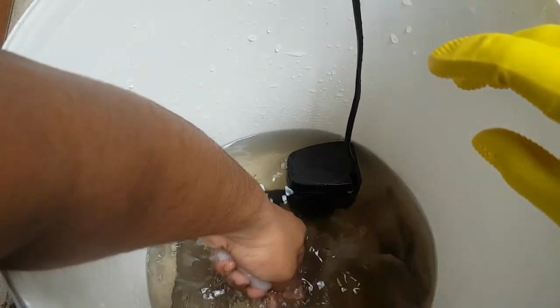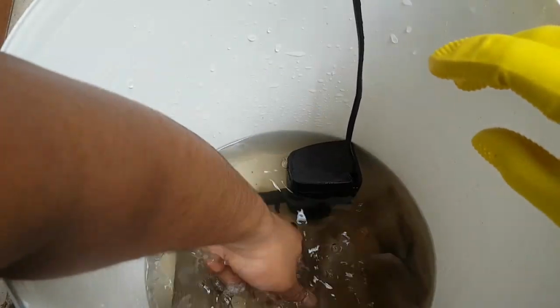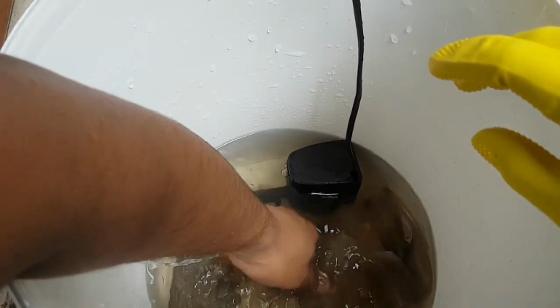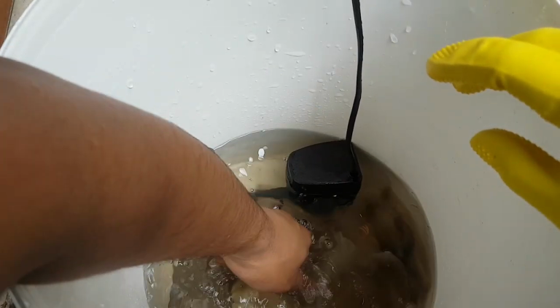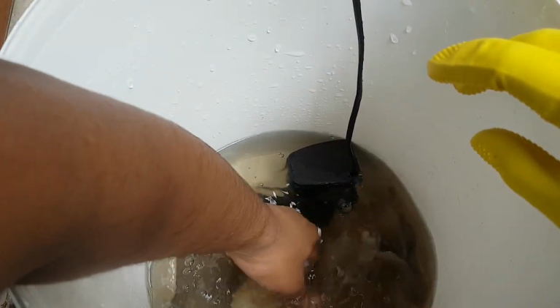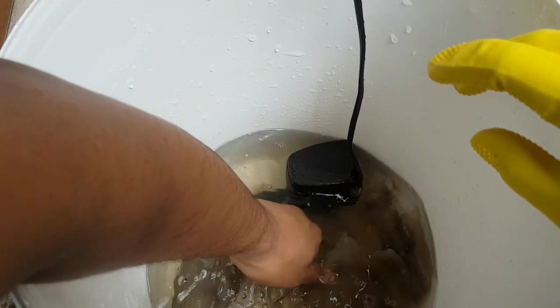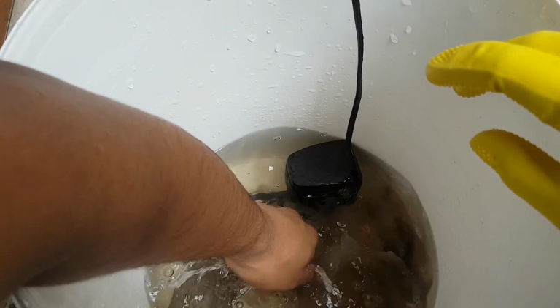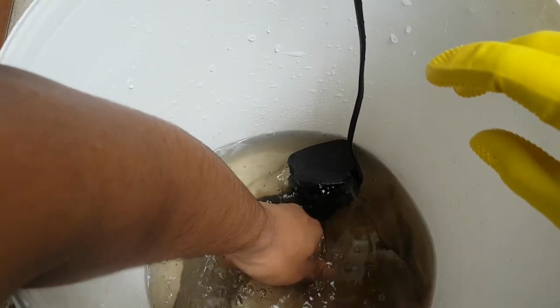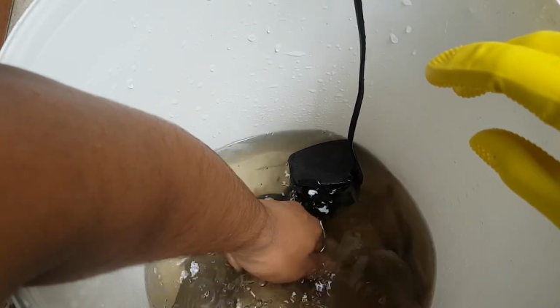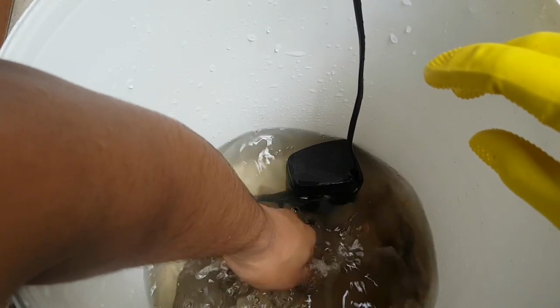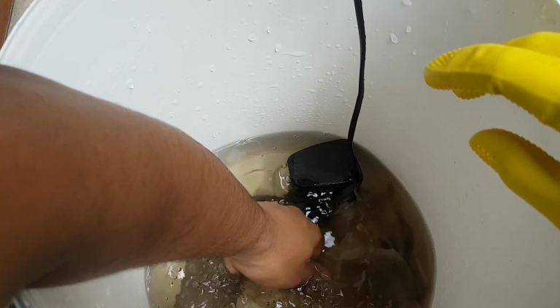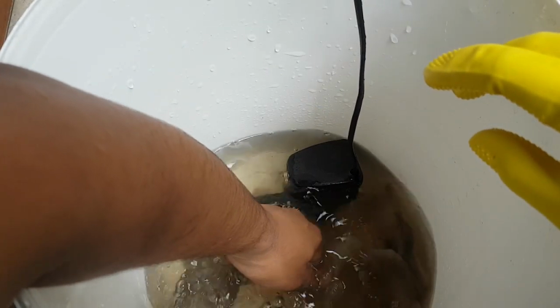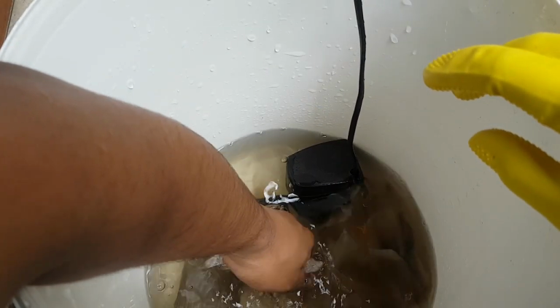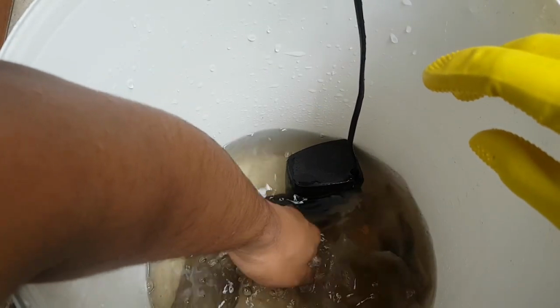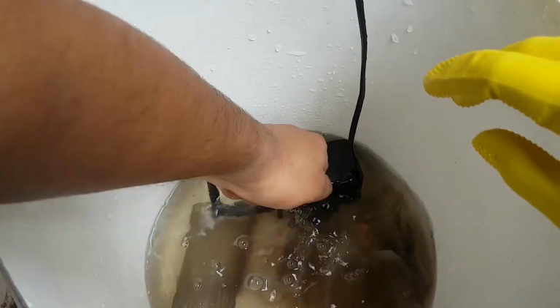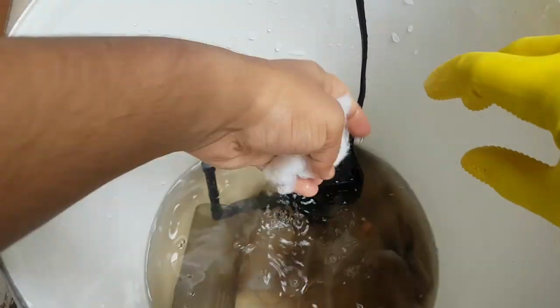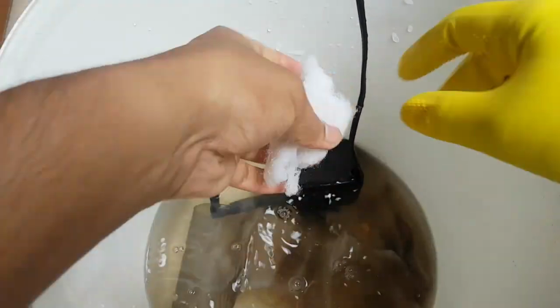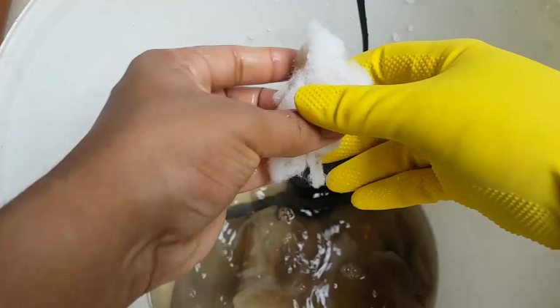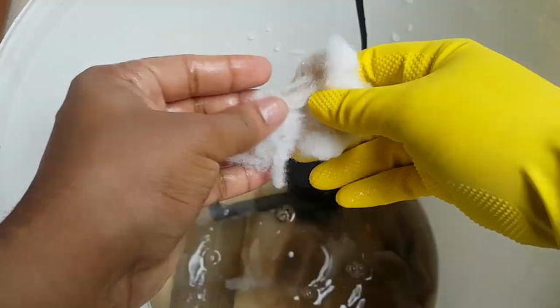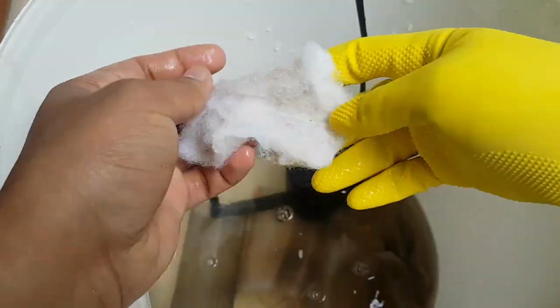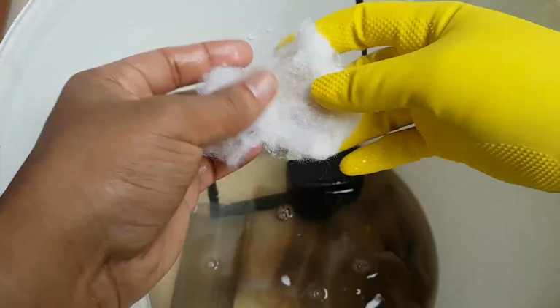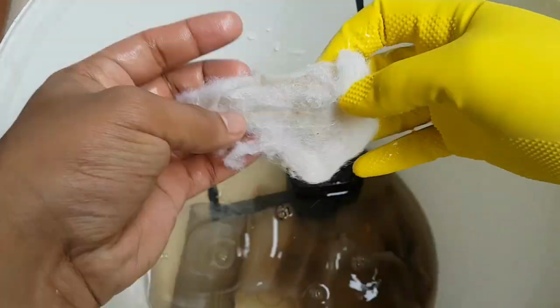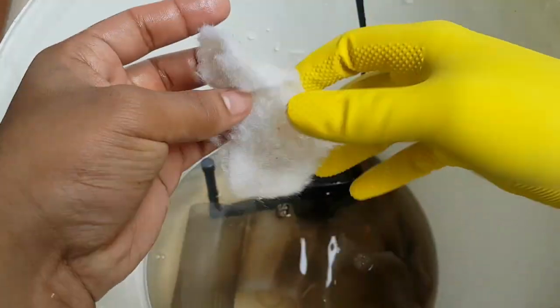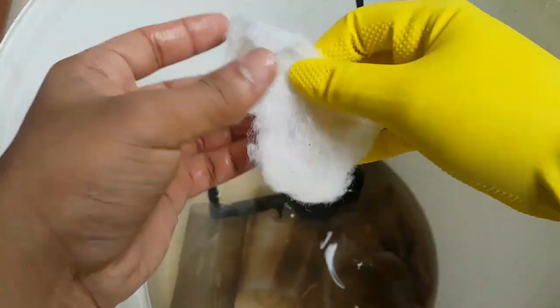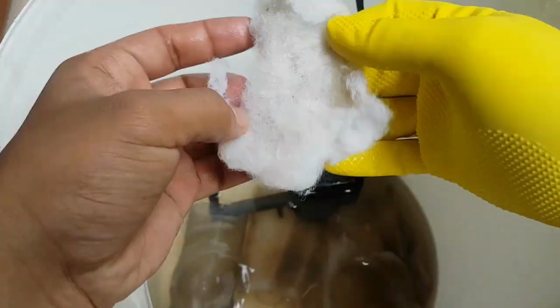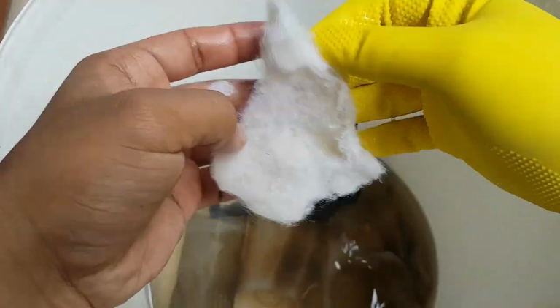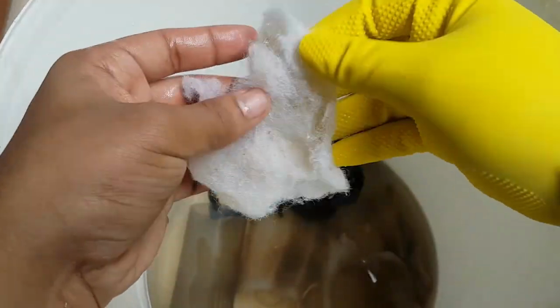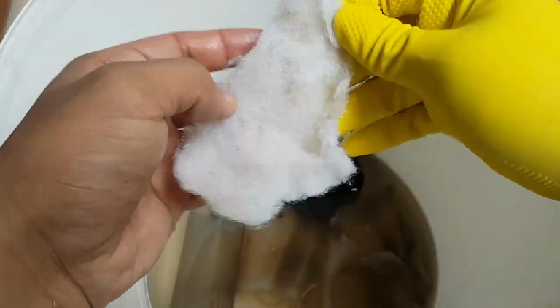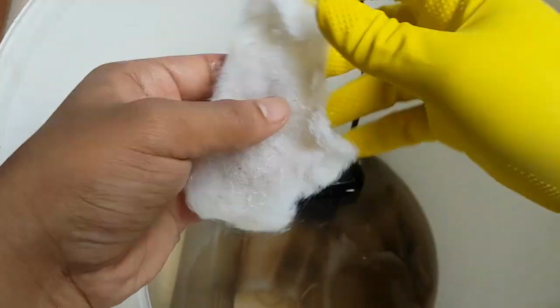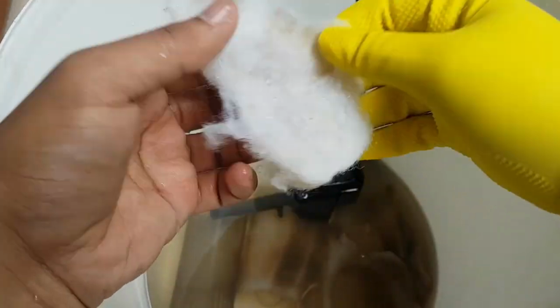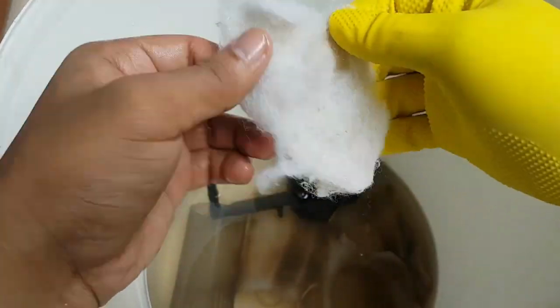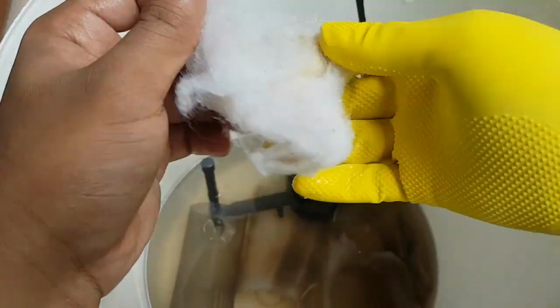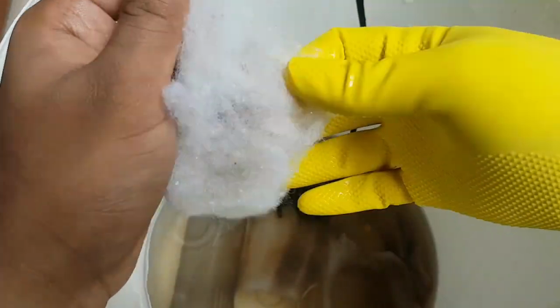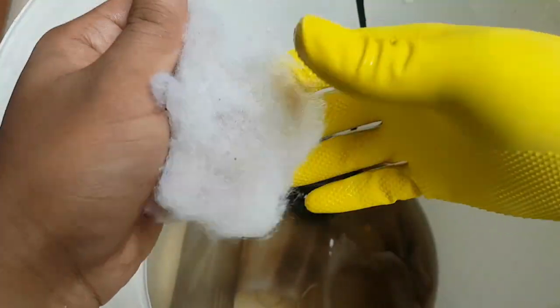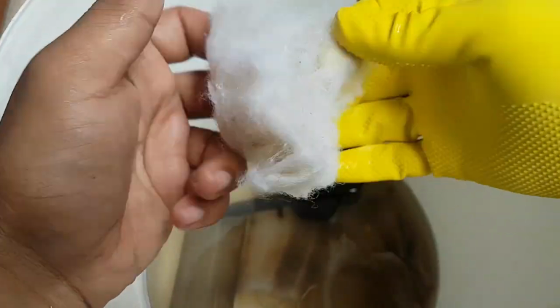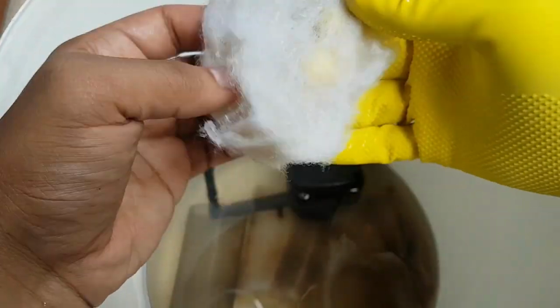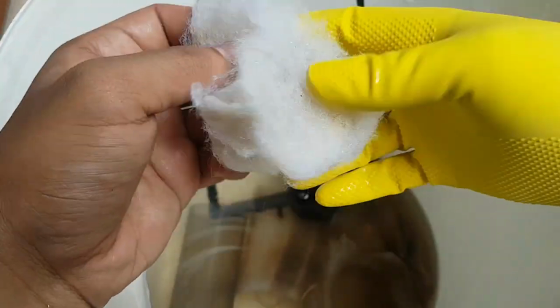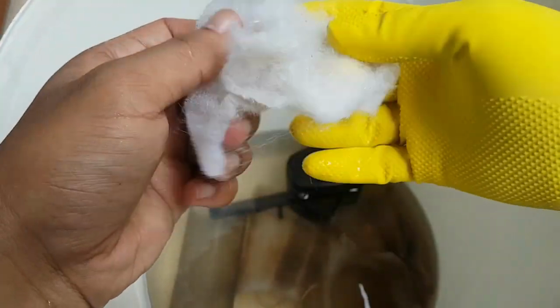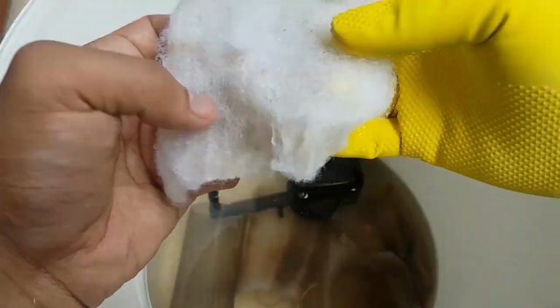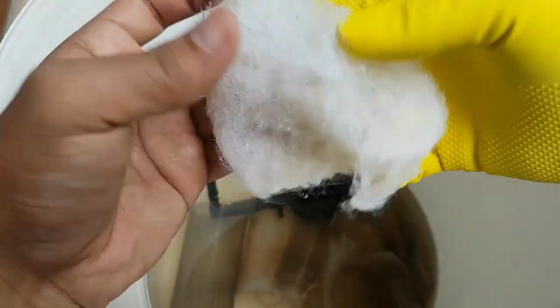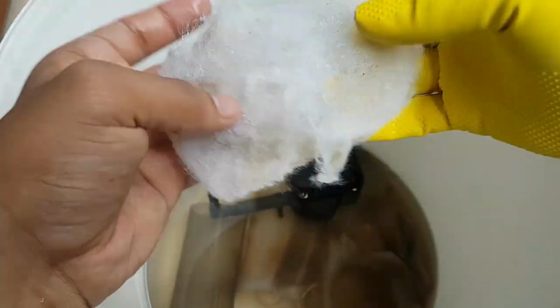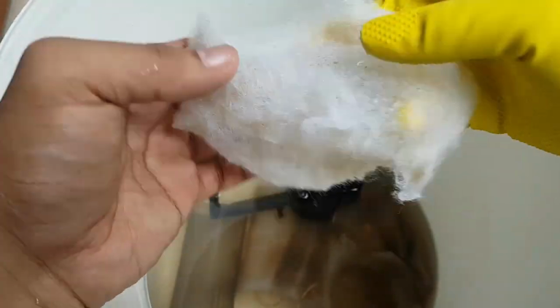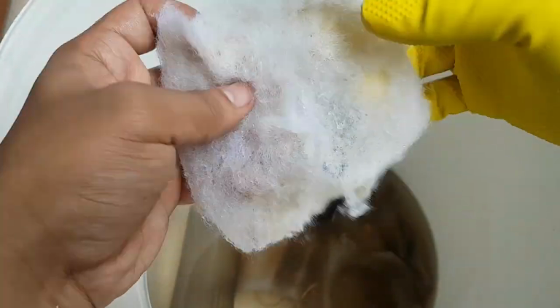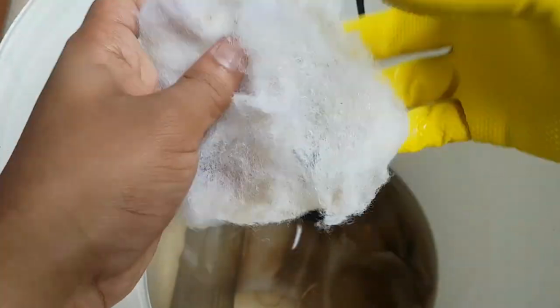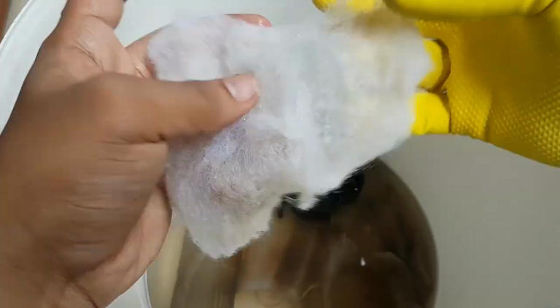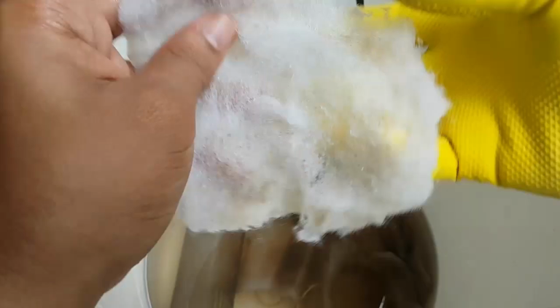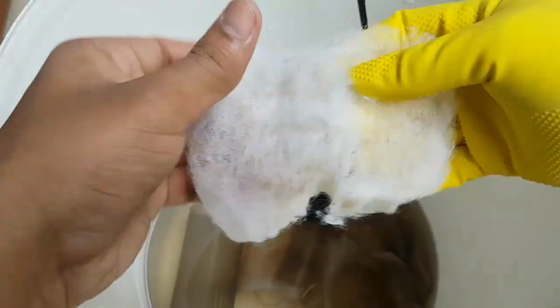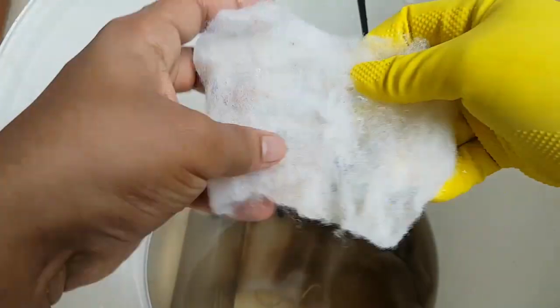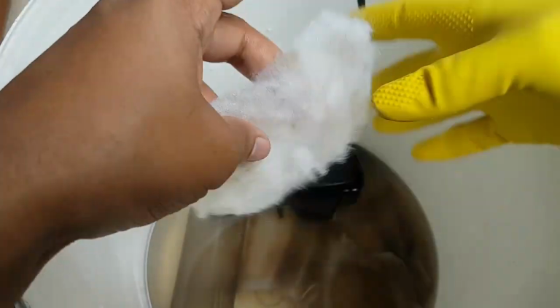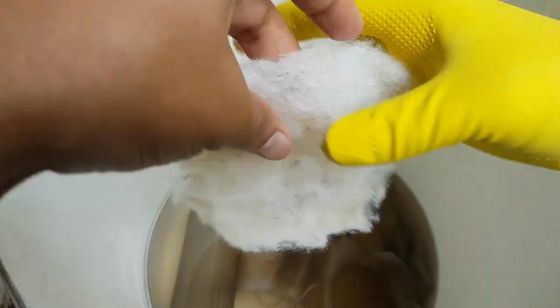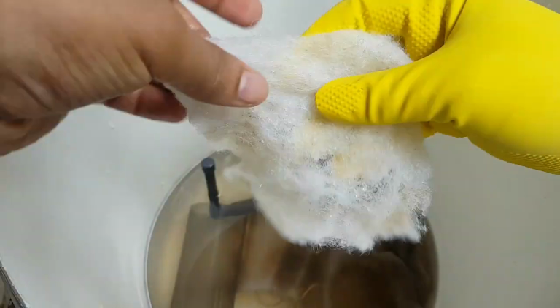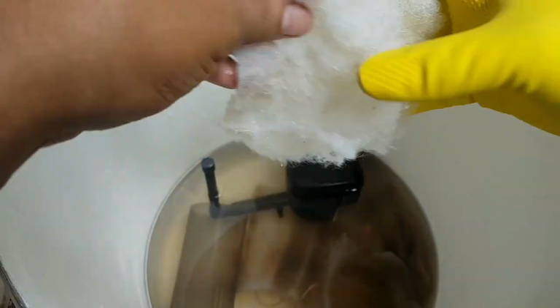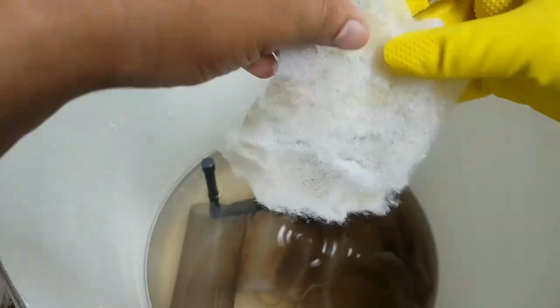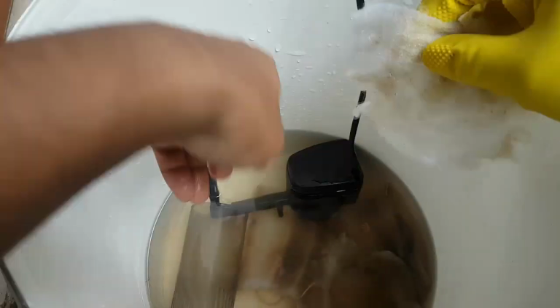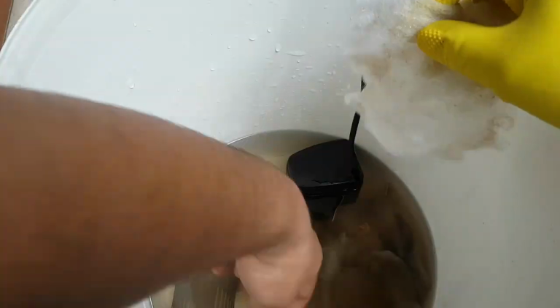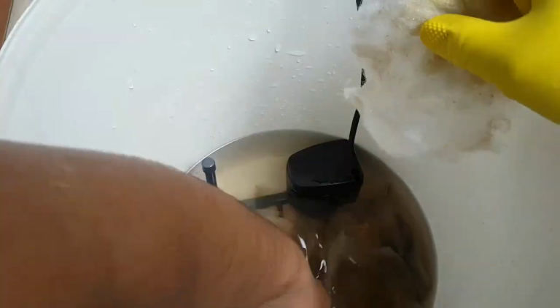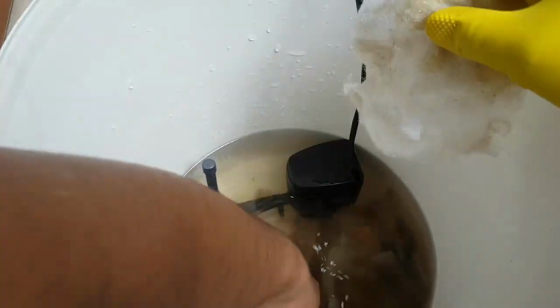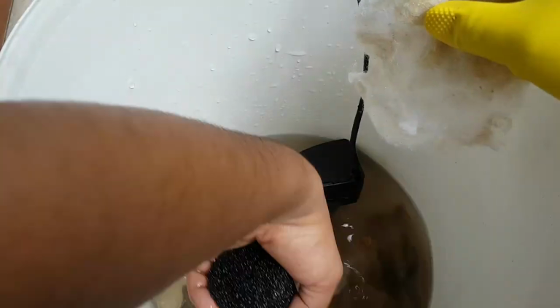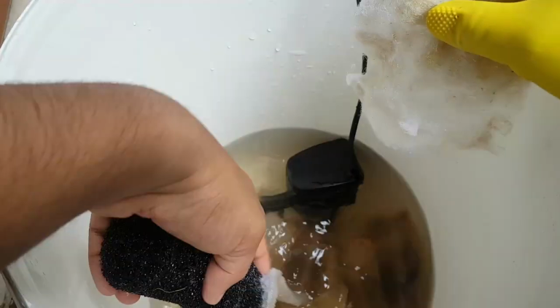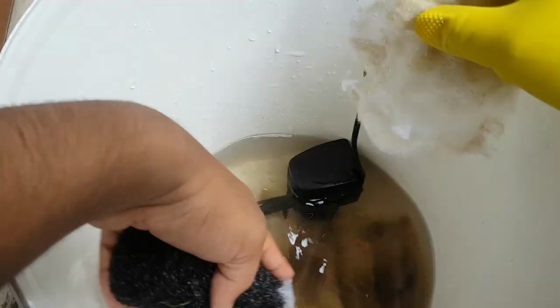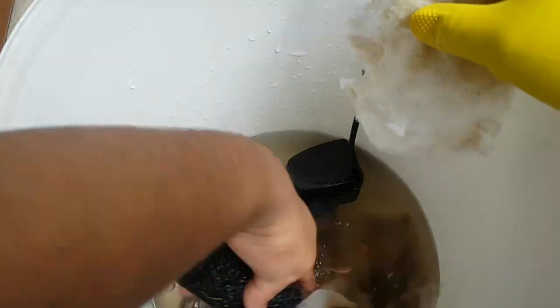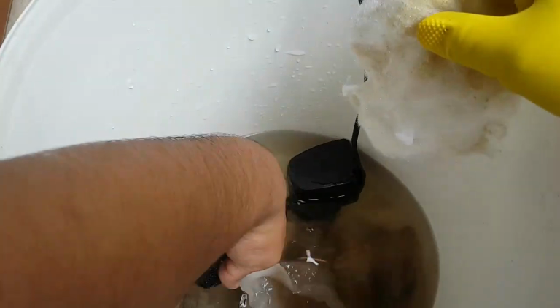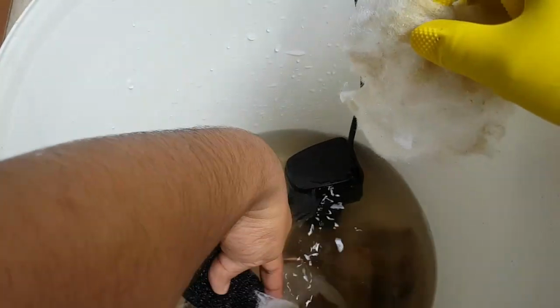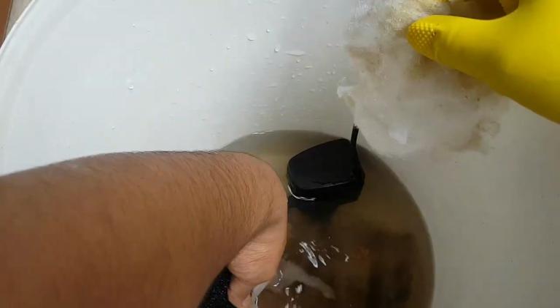Rinse the sponge enough to remove the debris. Cleaning it too much will remove the beneficial bacteria, which is essential in the aquarium.